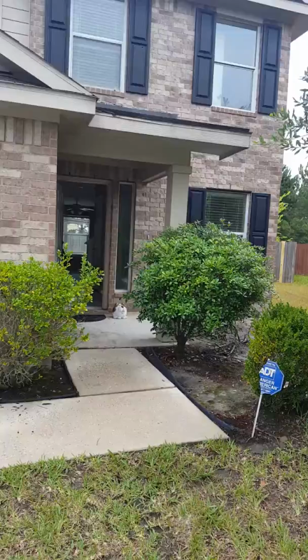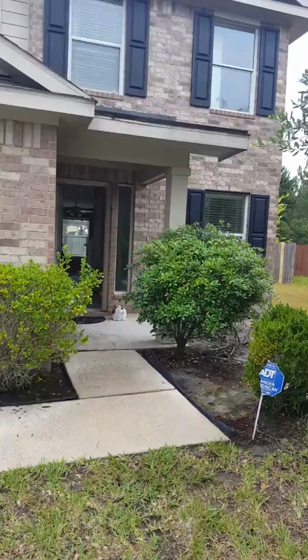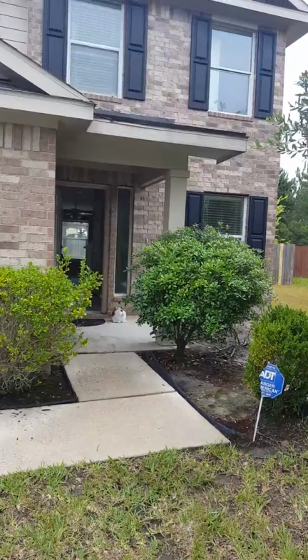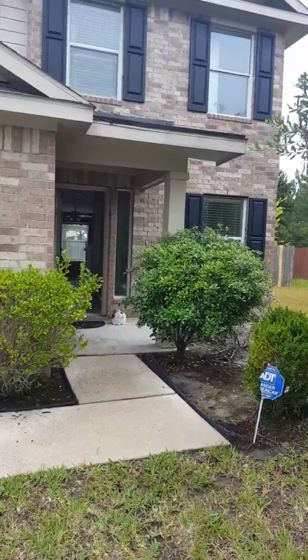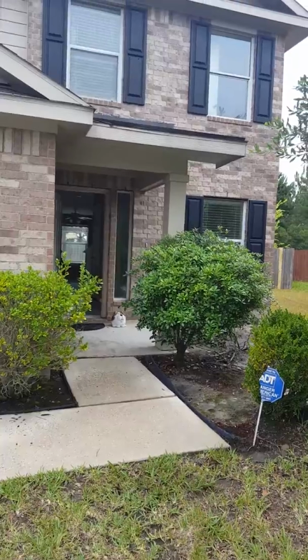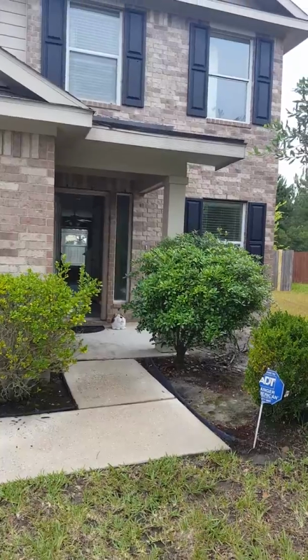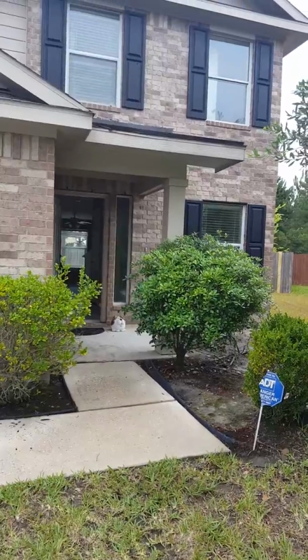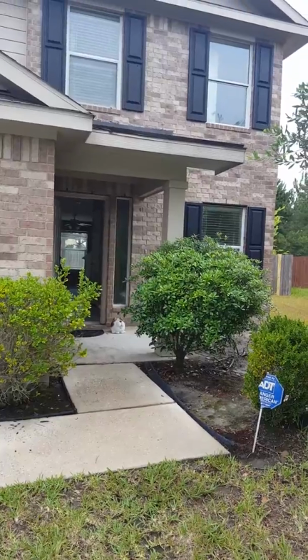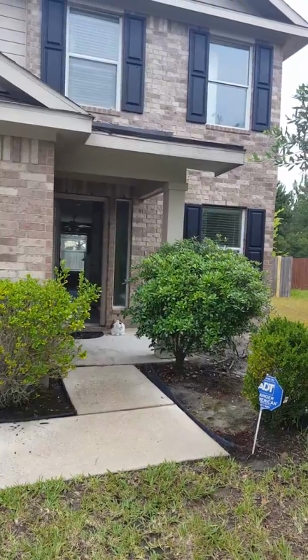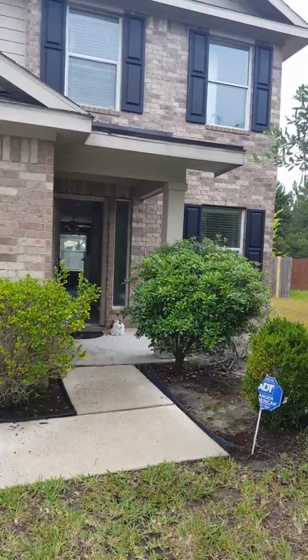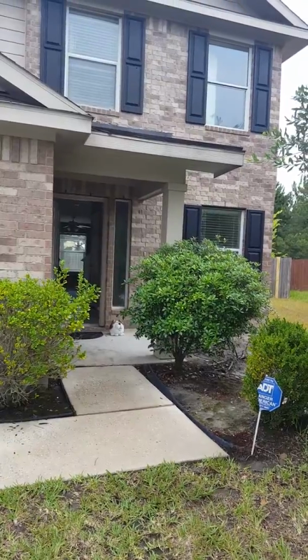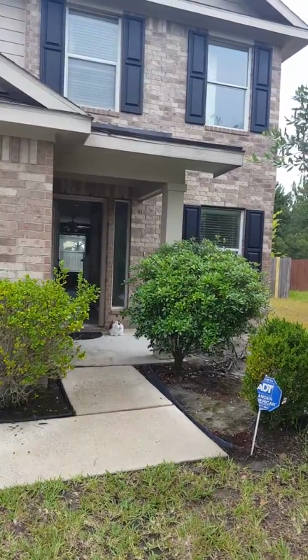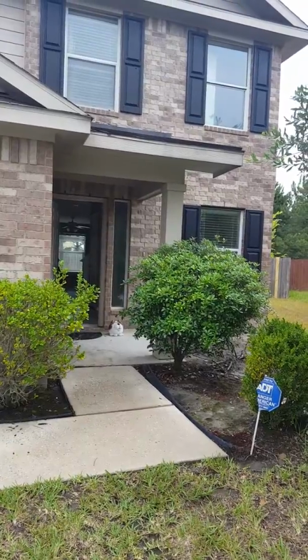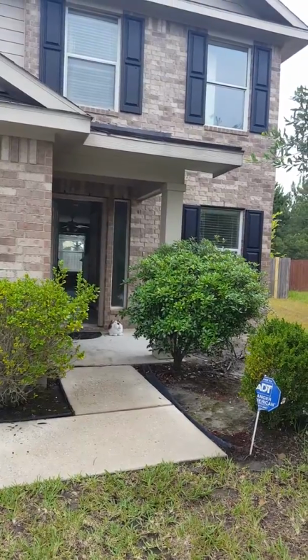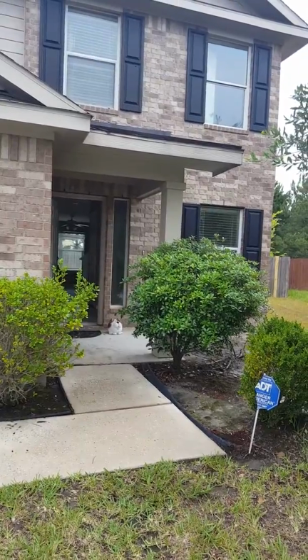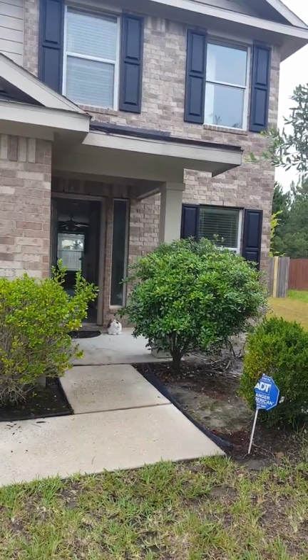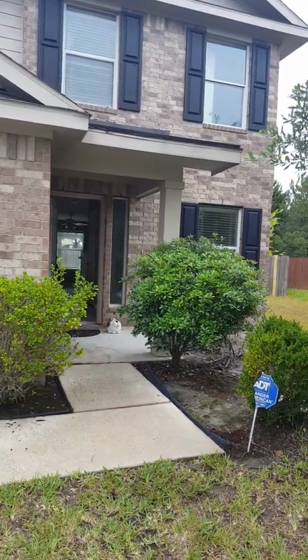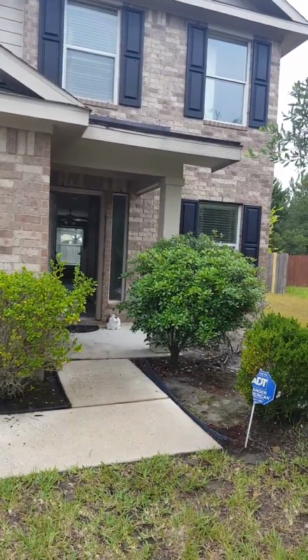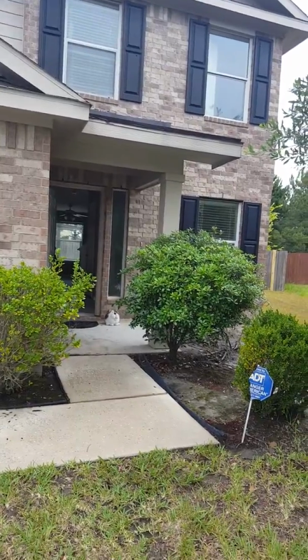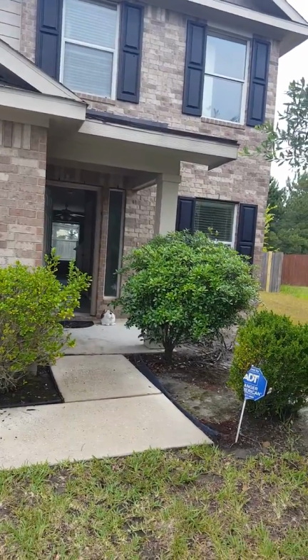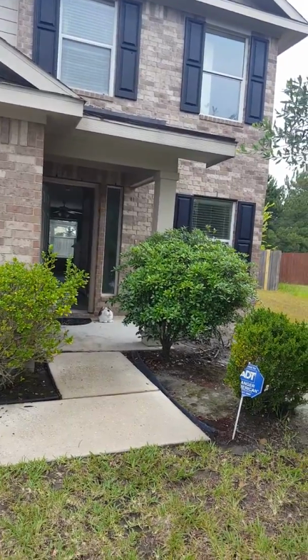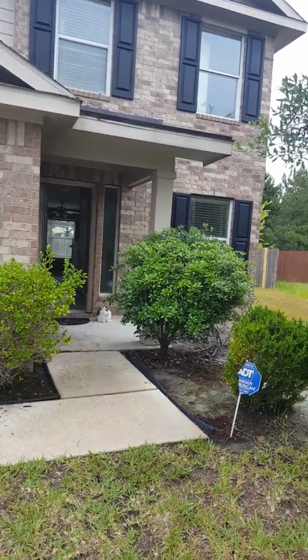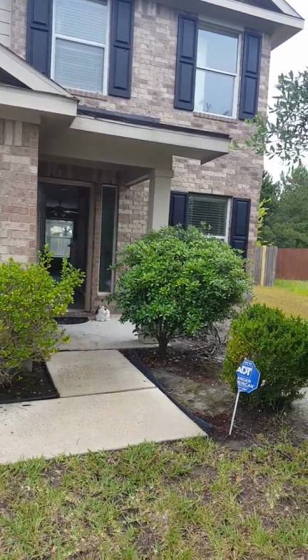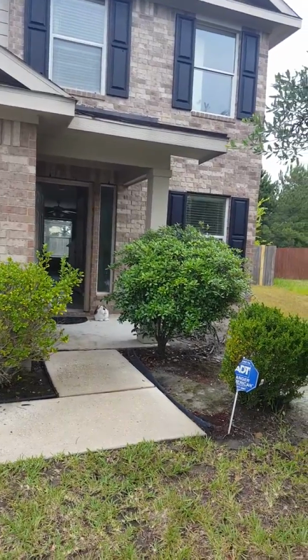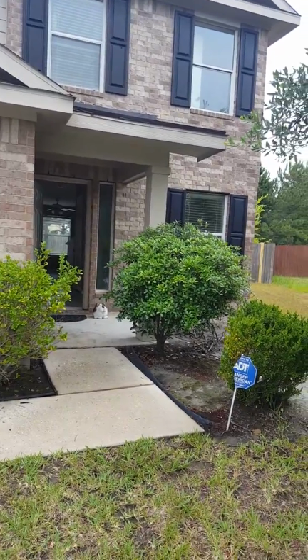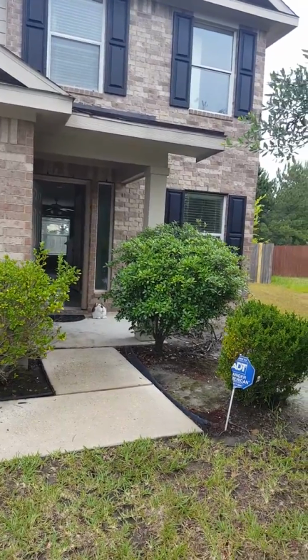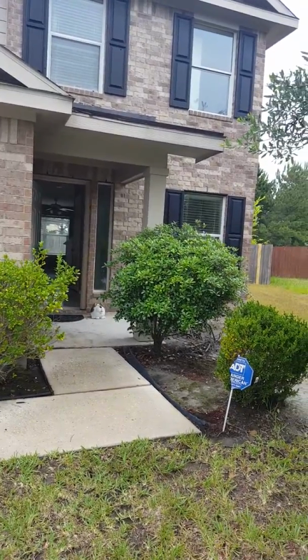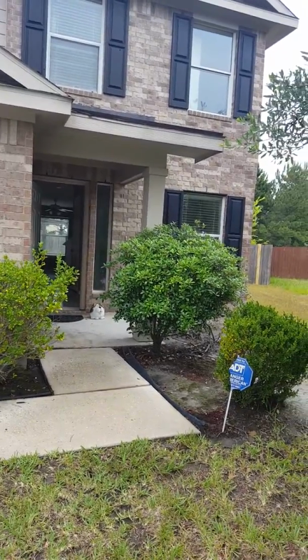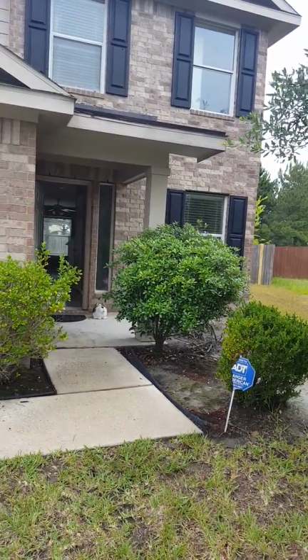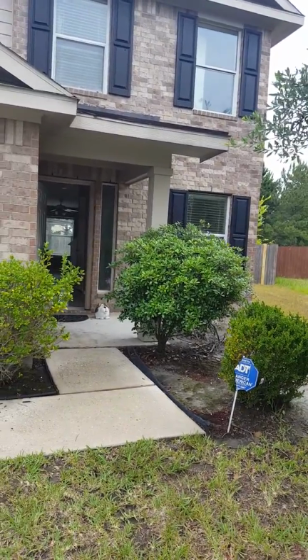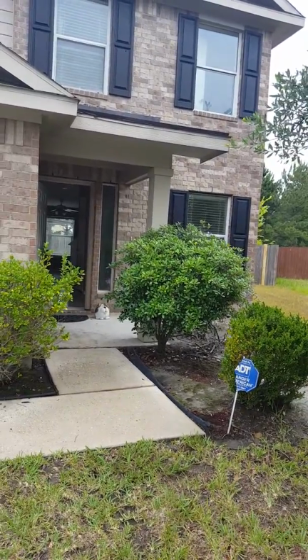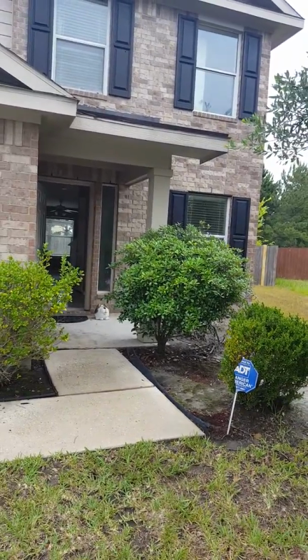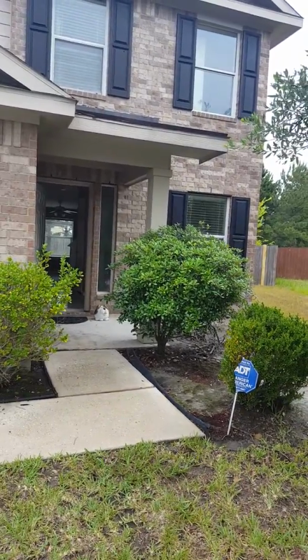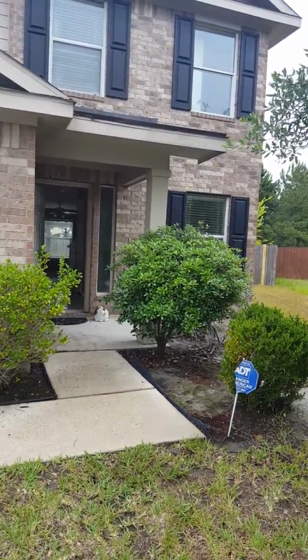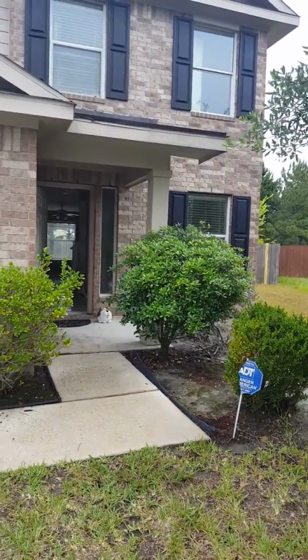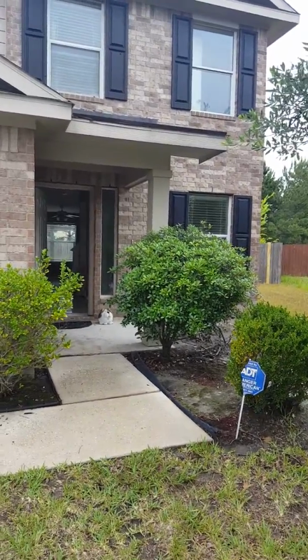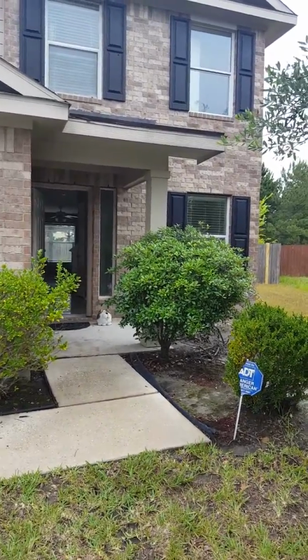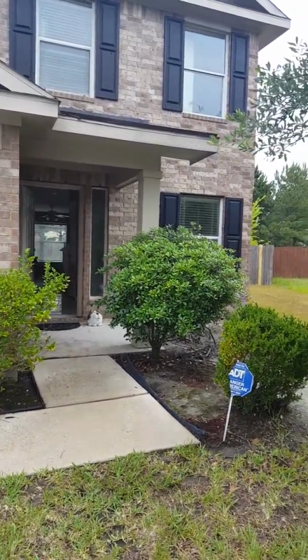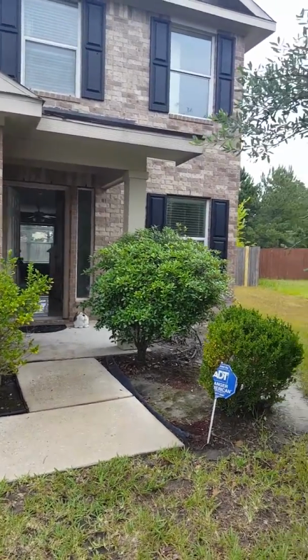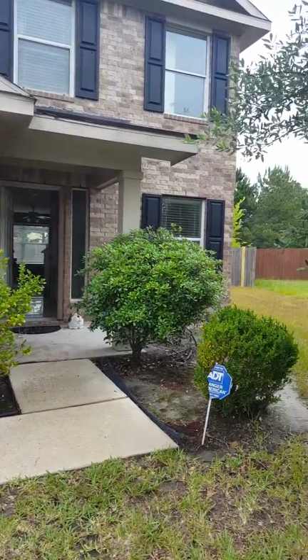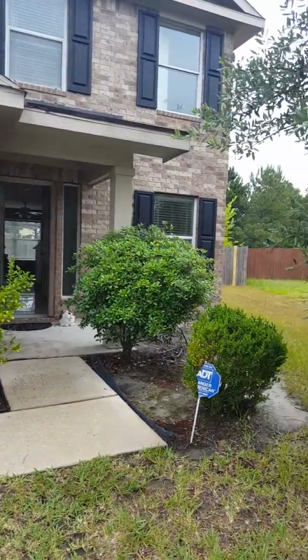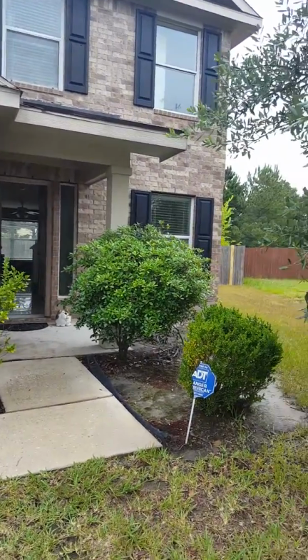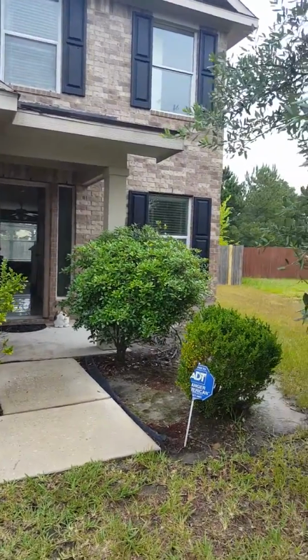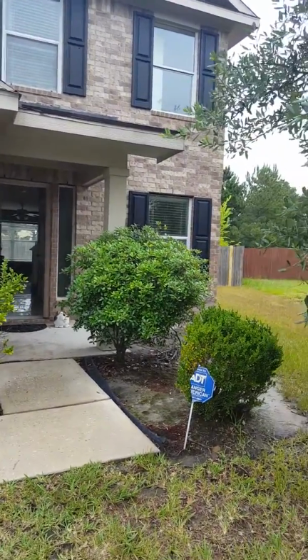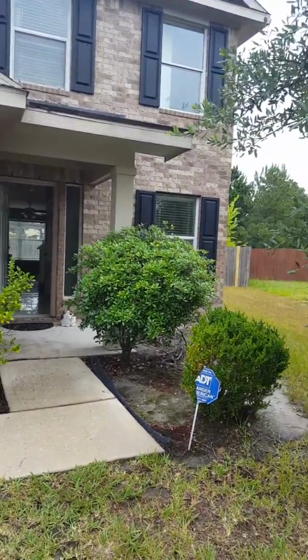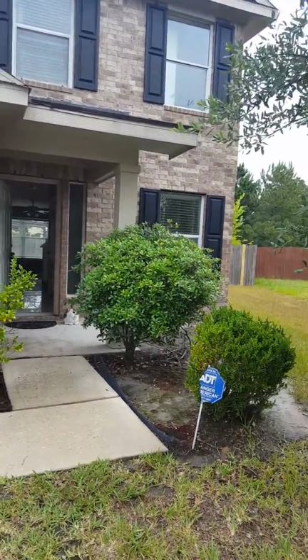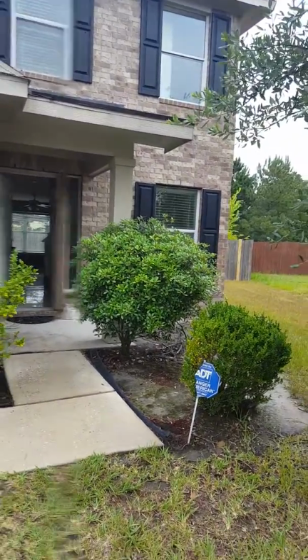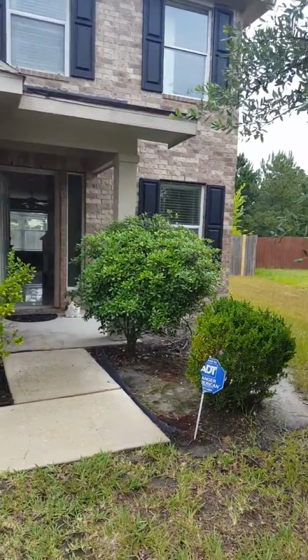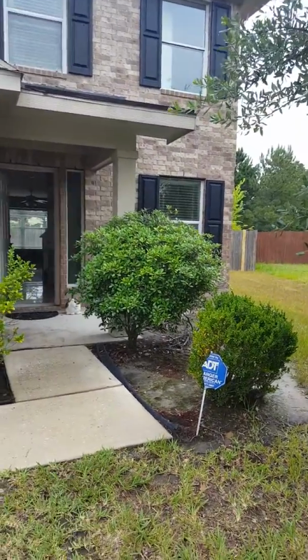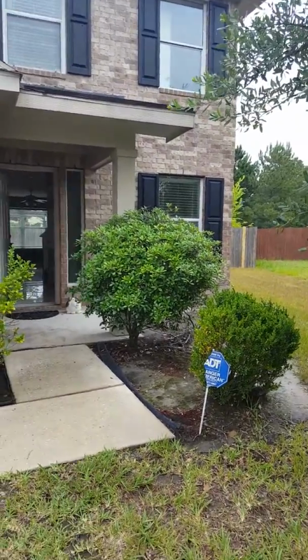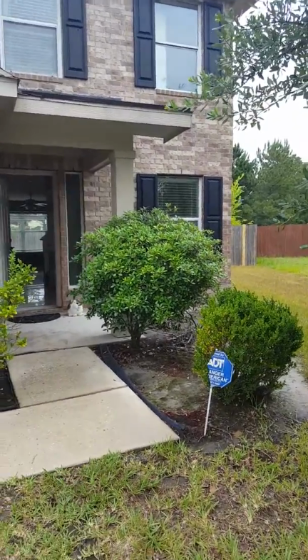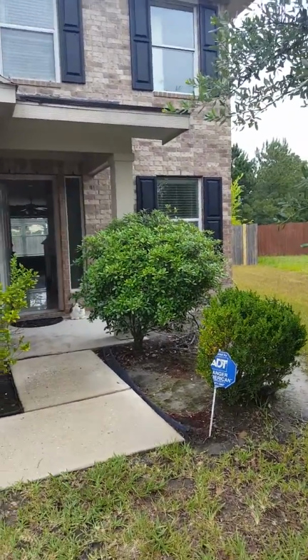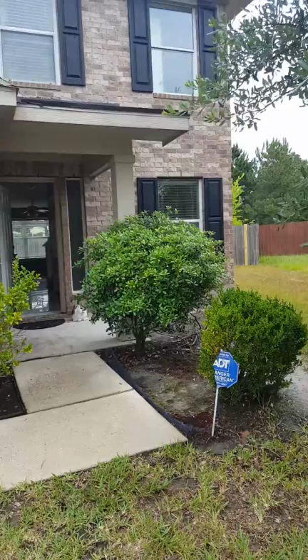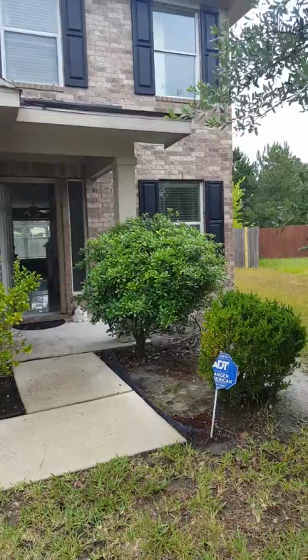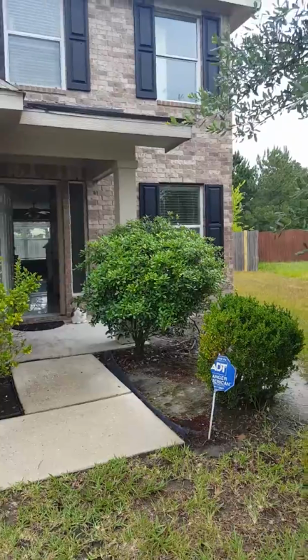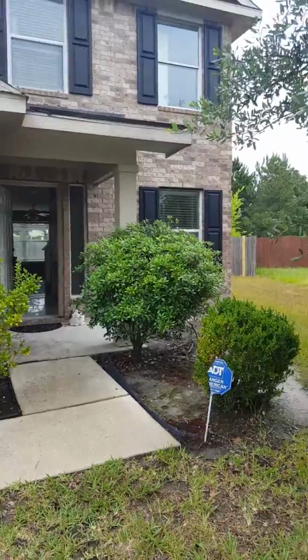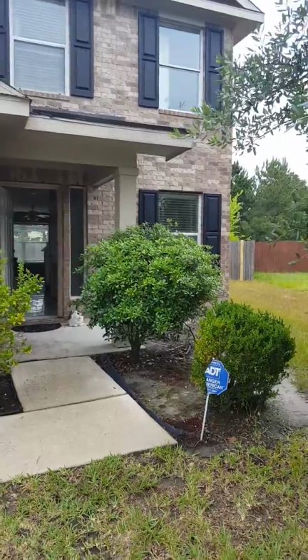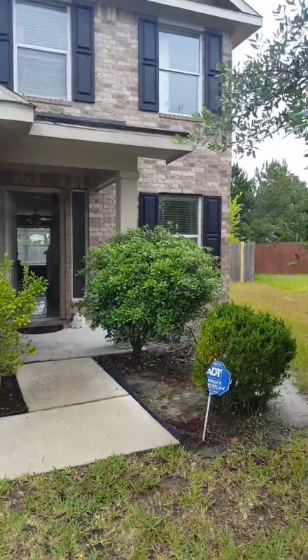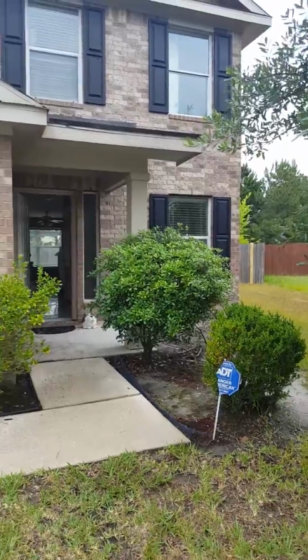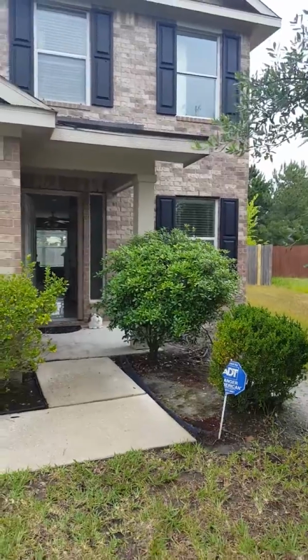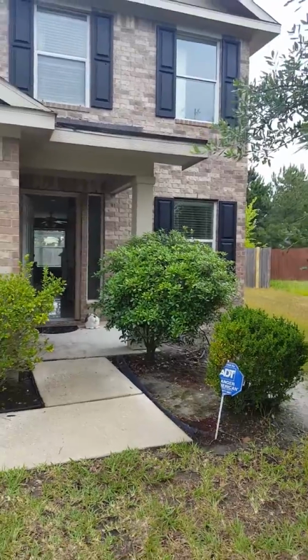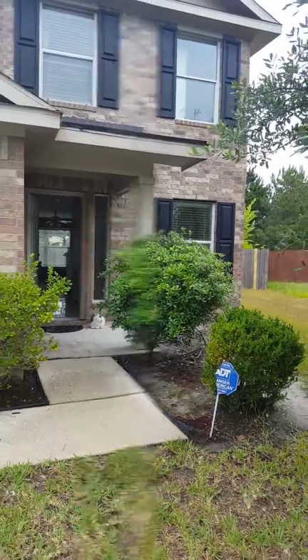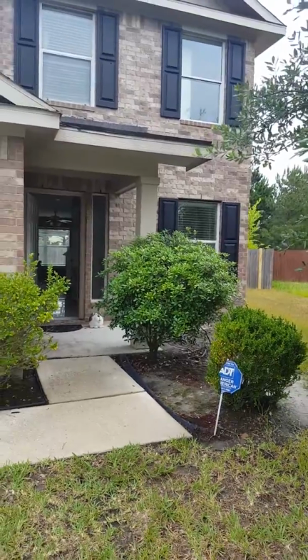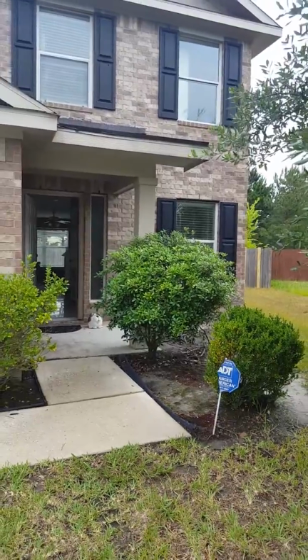Hello. This is Lawanda Lindsey with UTR Texas Realtors, Broker Associate here in Houston, Texas.